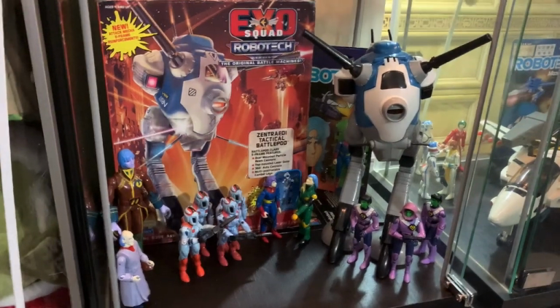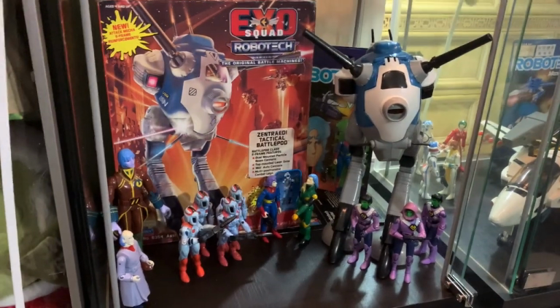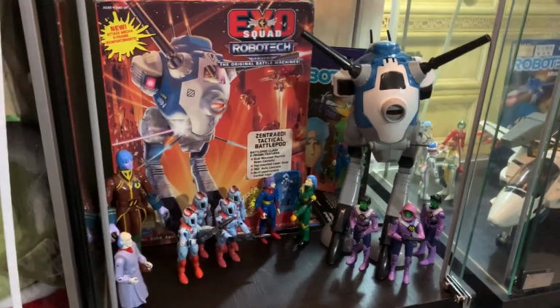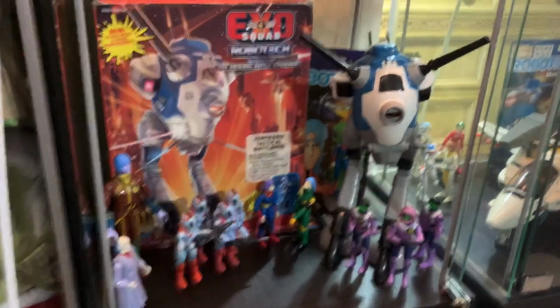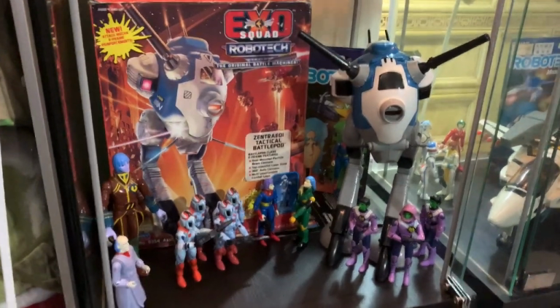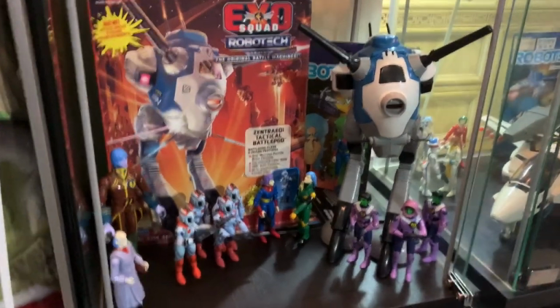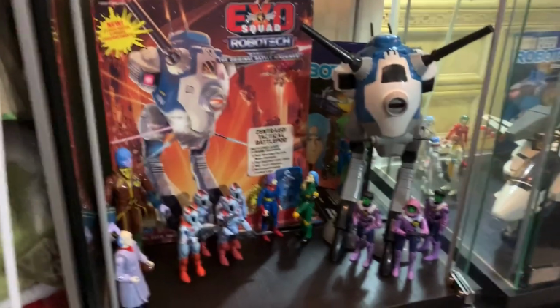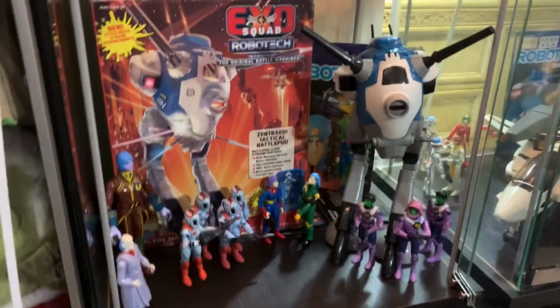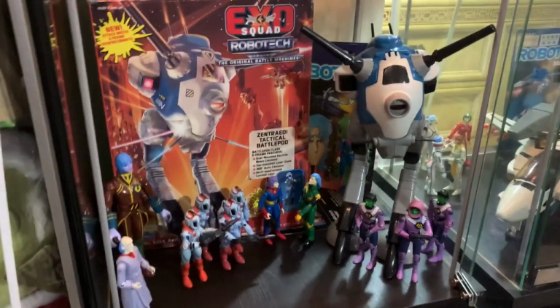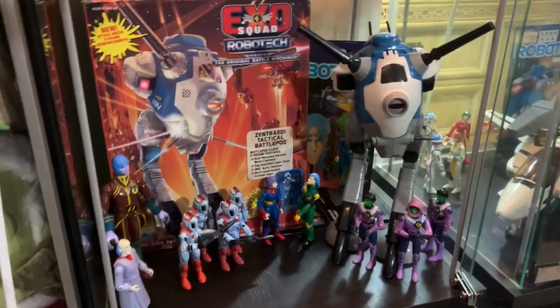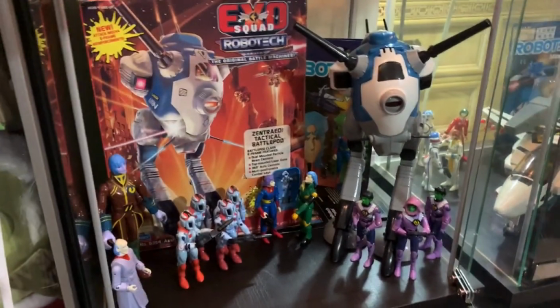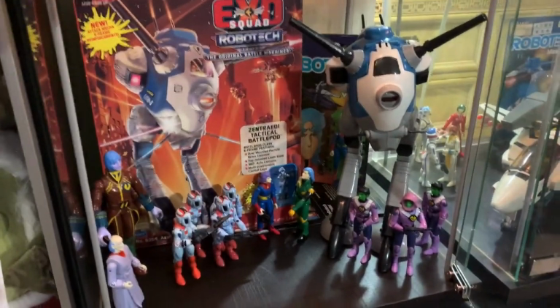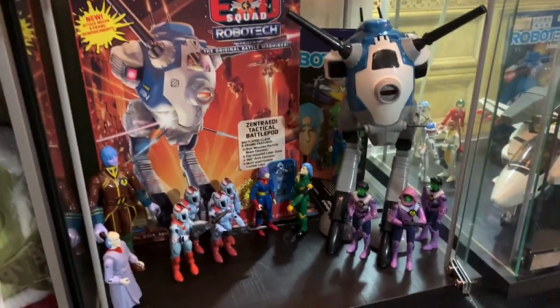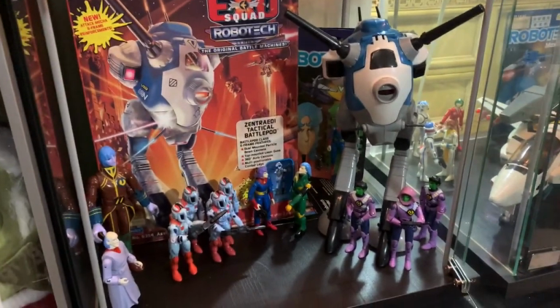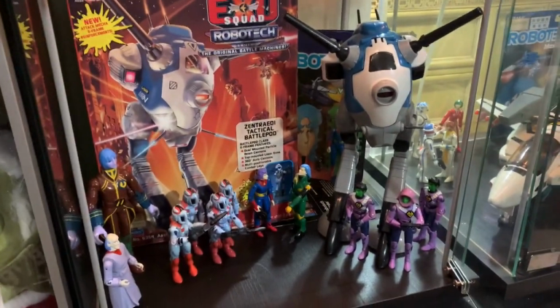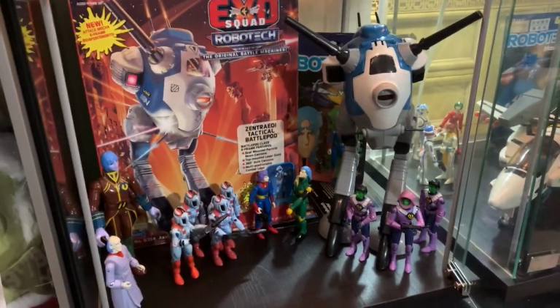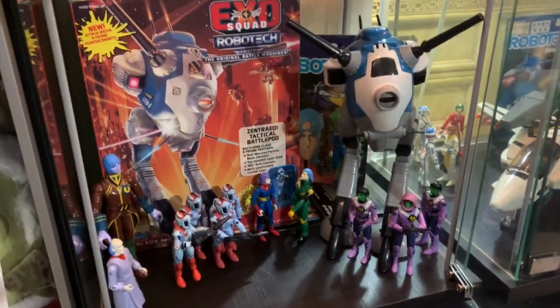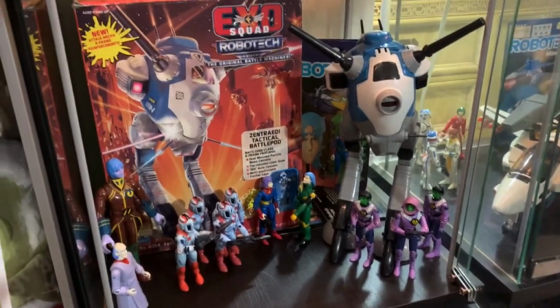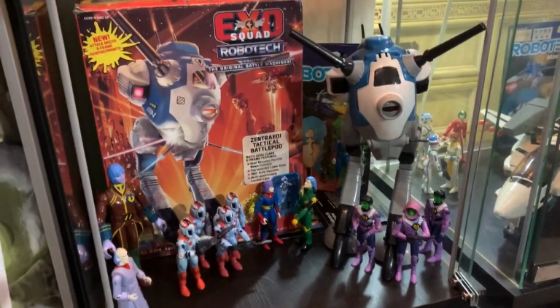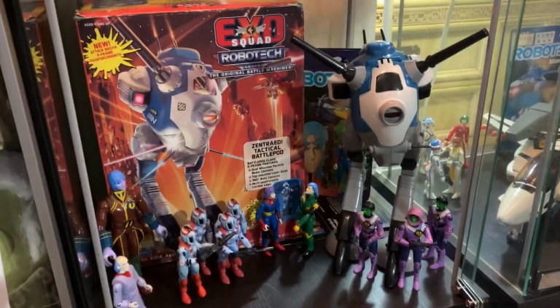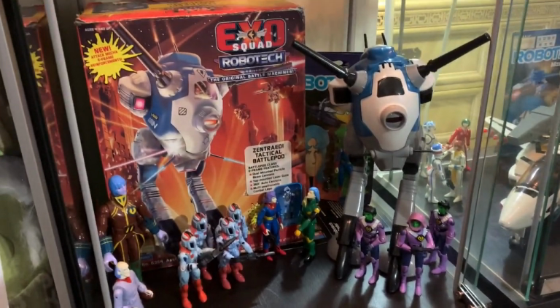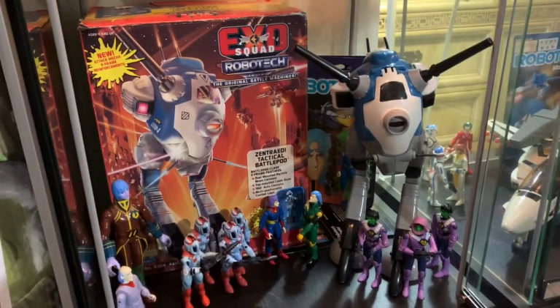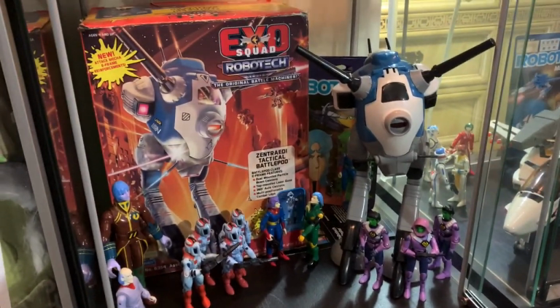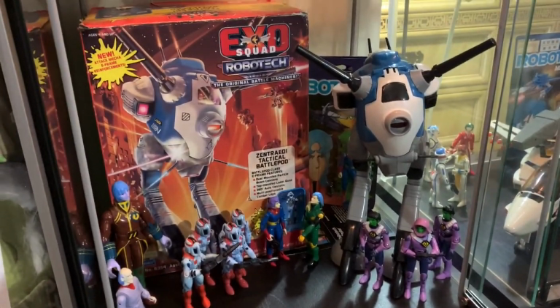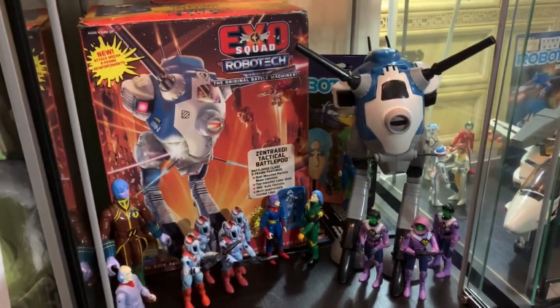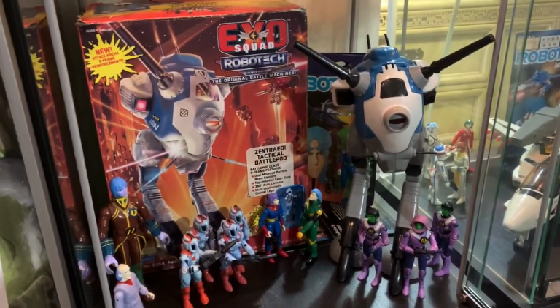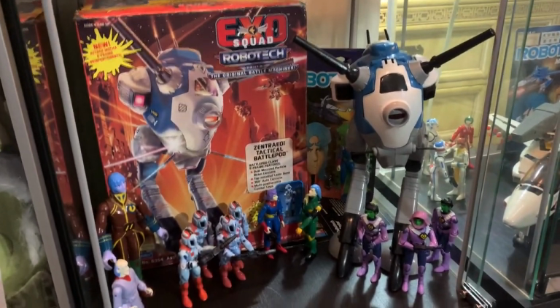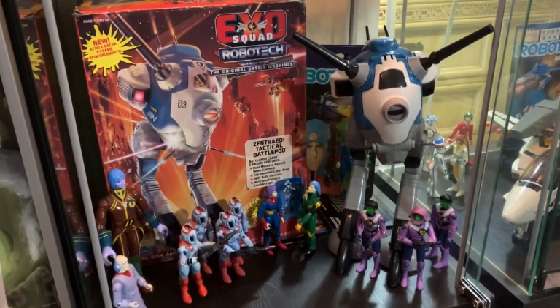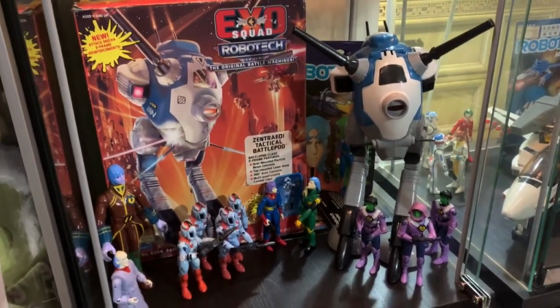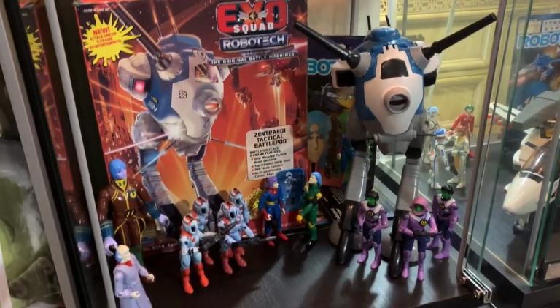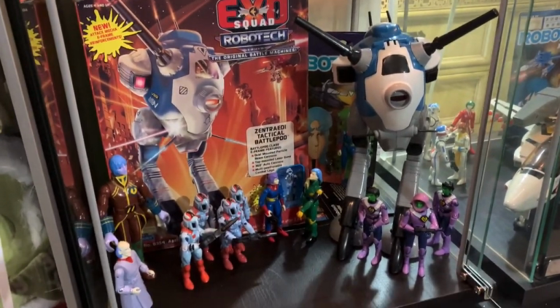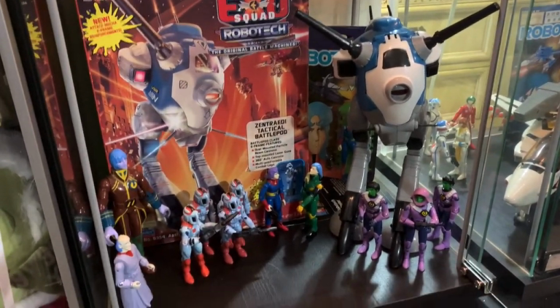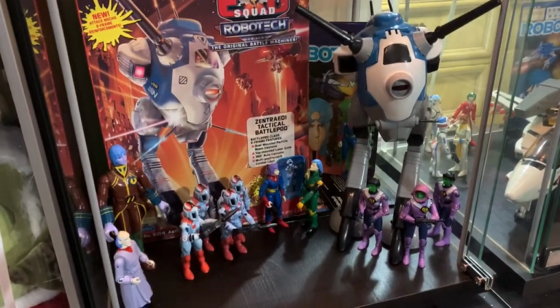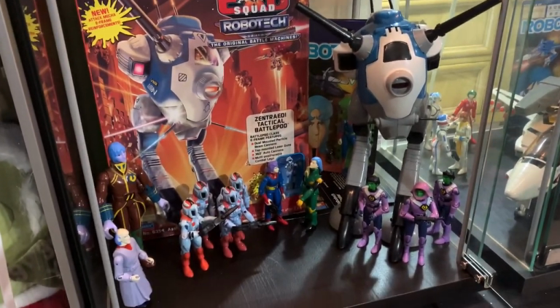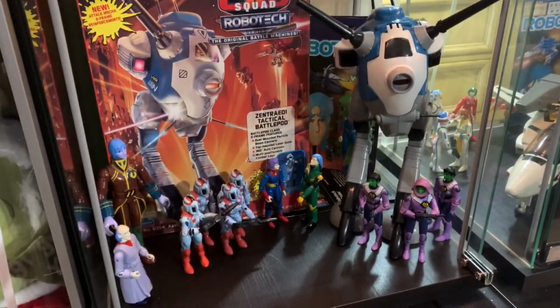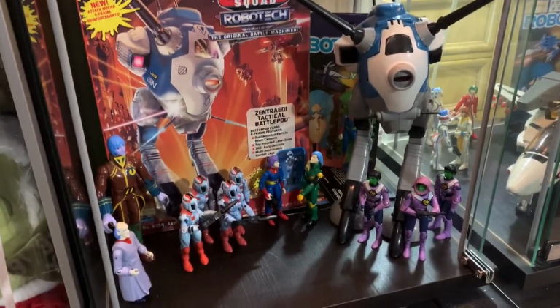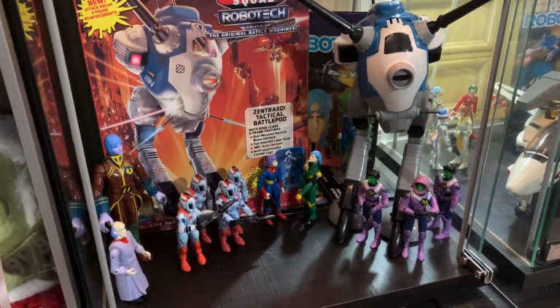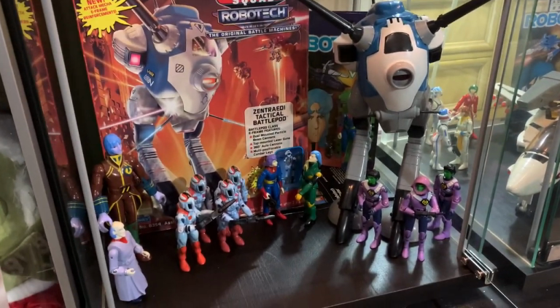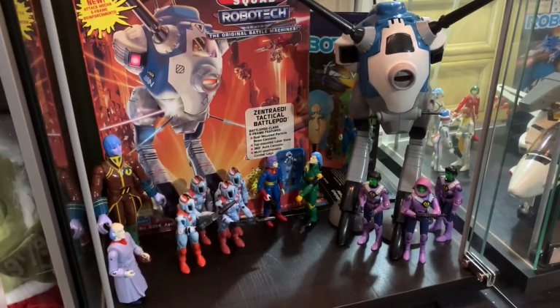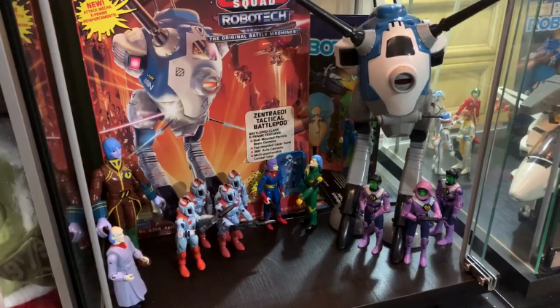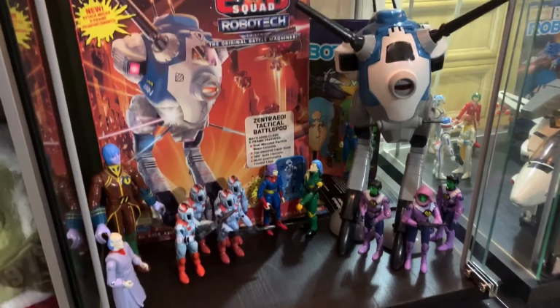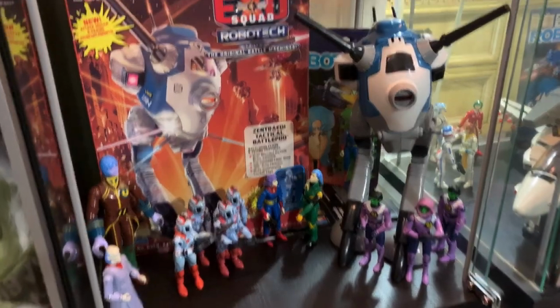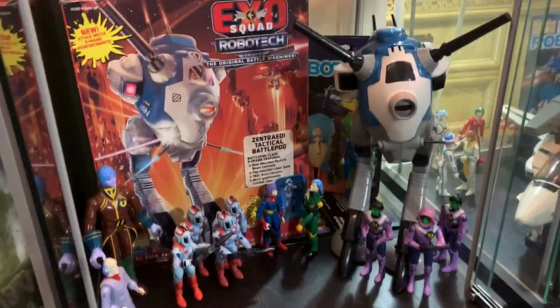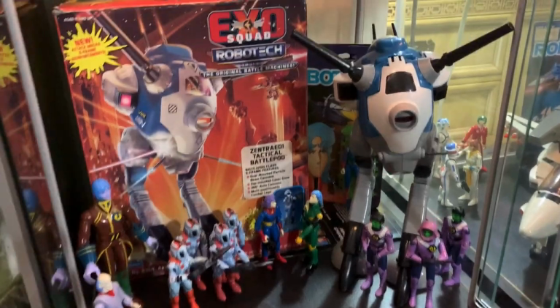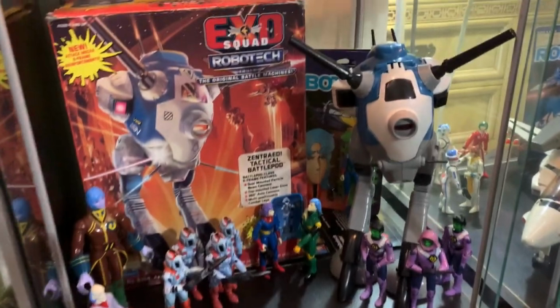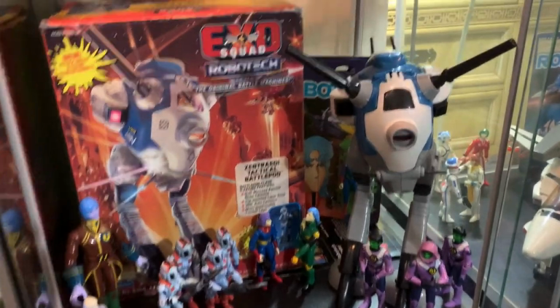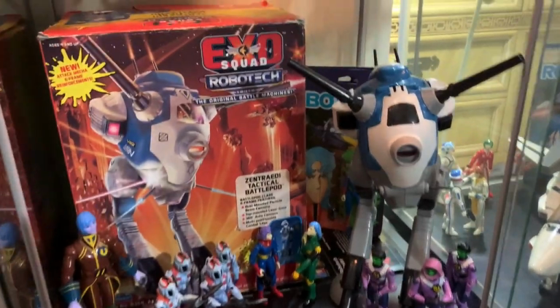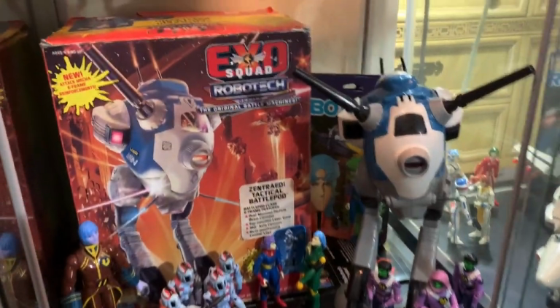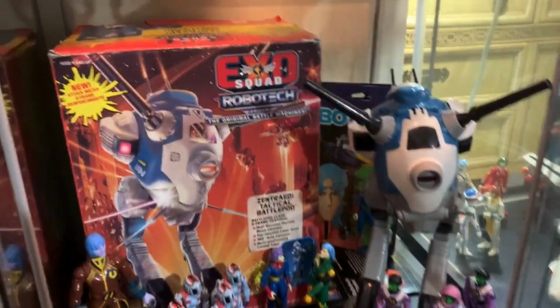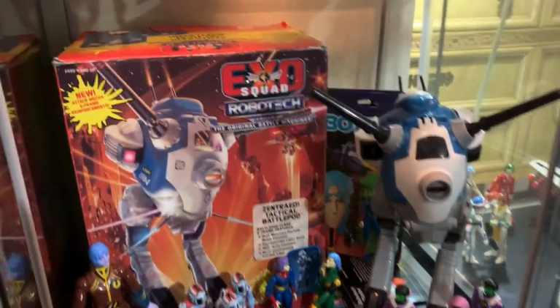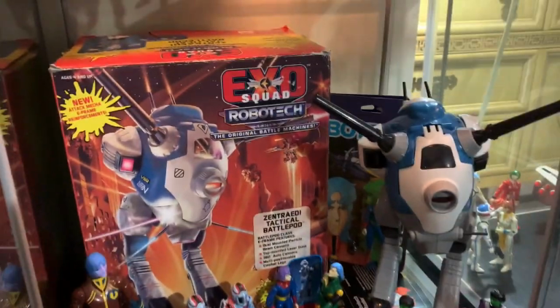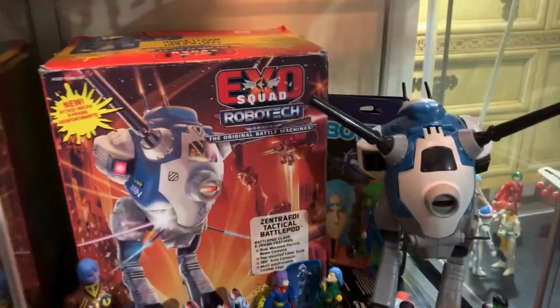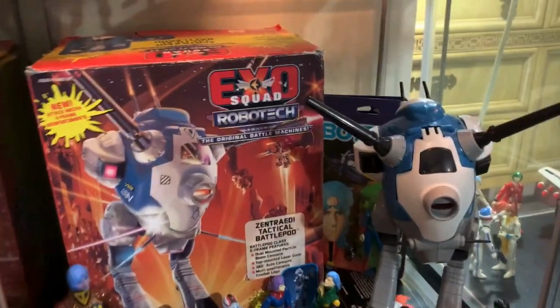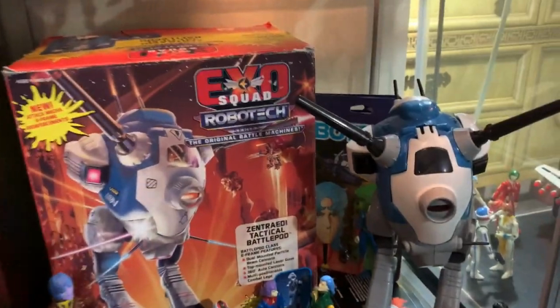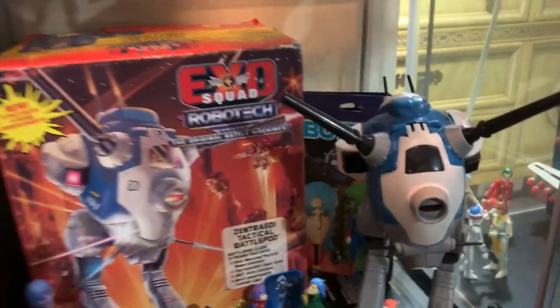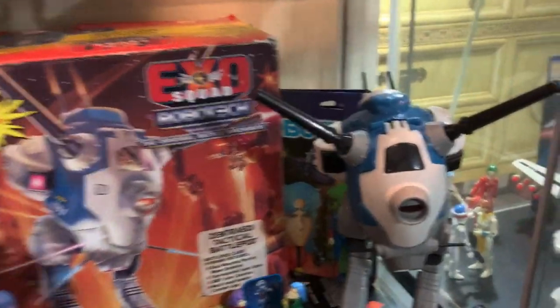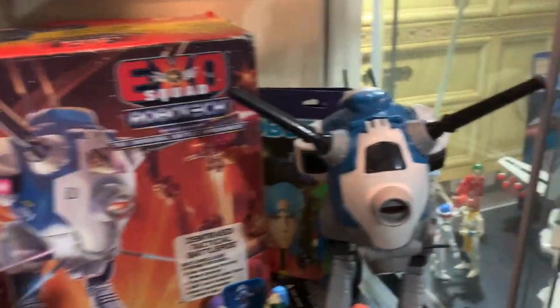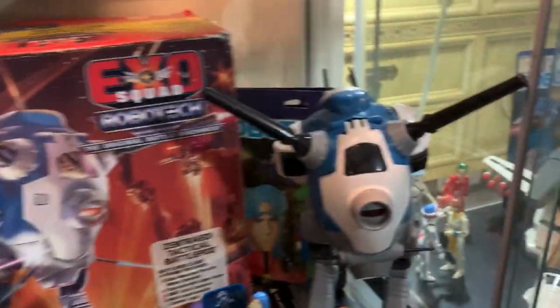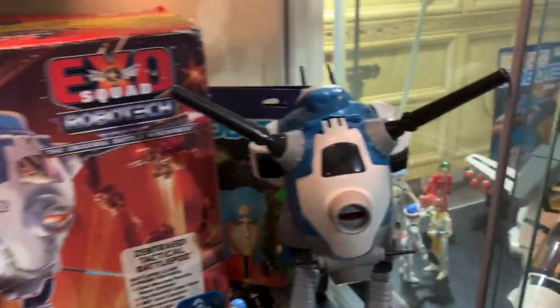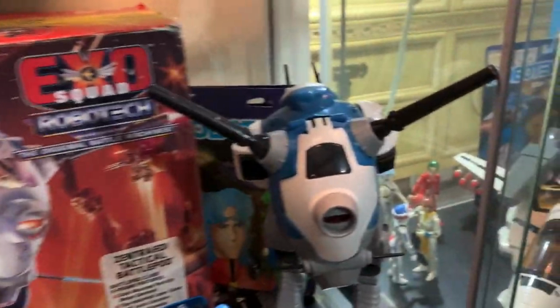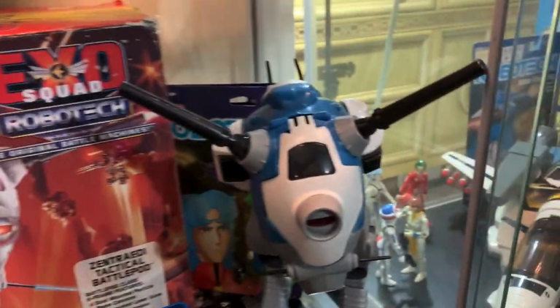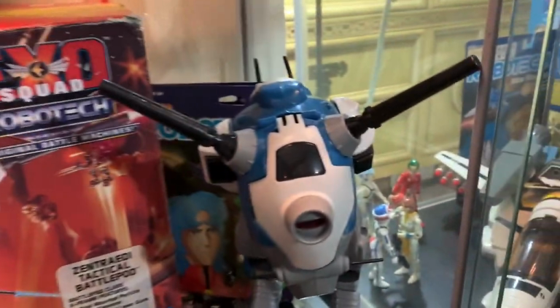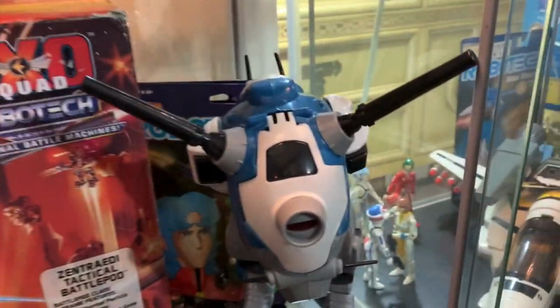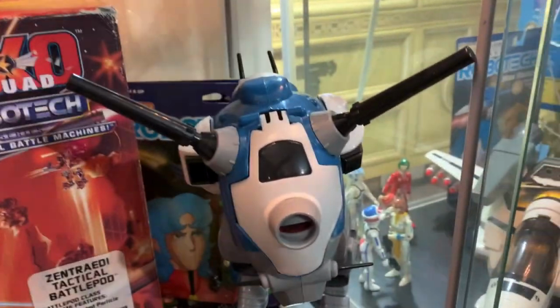Hello and welcome back inside my toy room. It's John here, the Vintage Geek, and you're back inside the toy room.